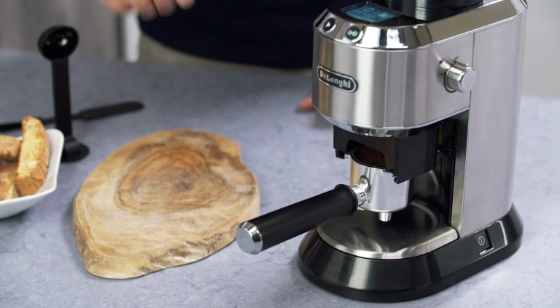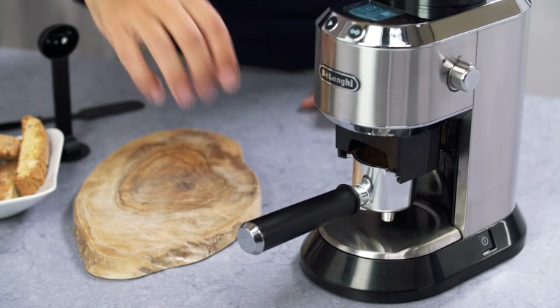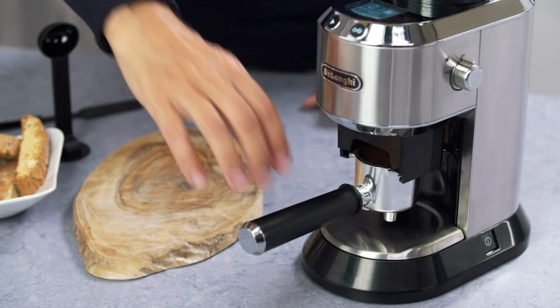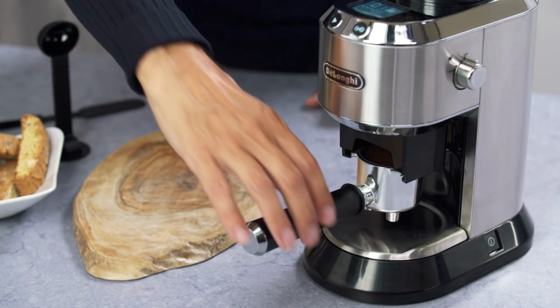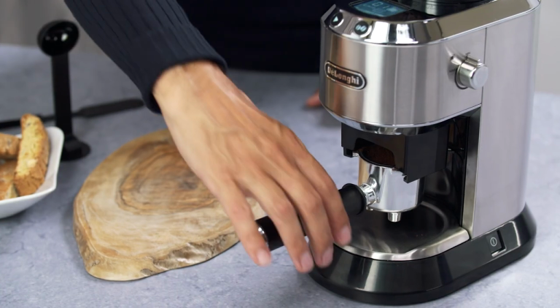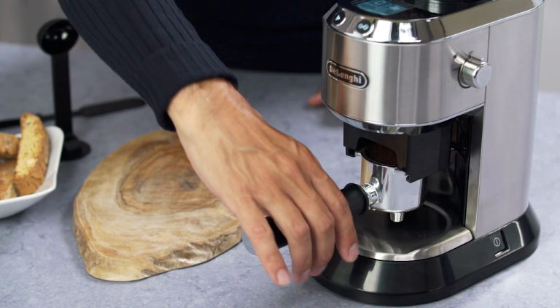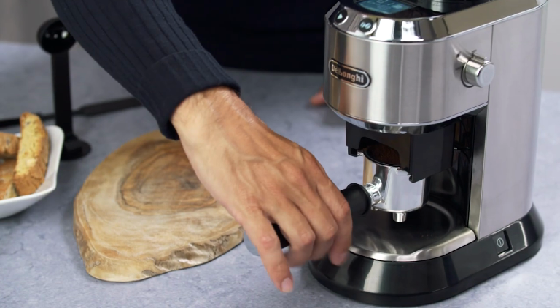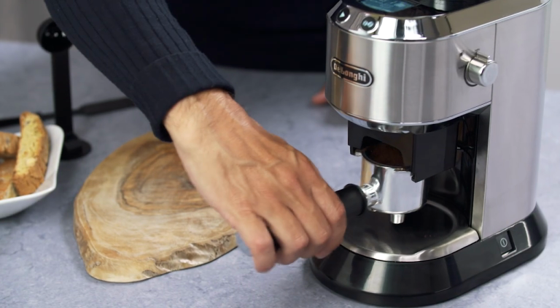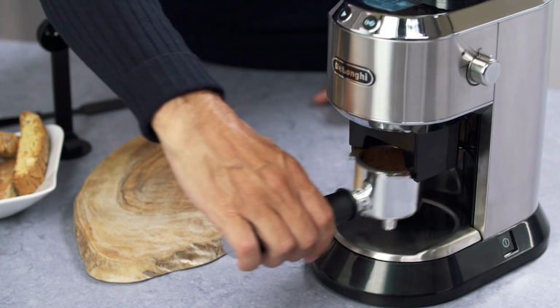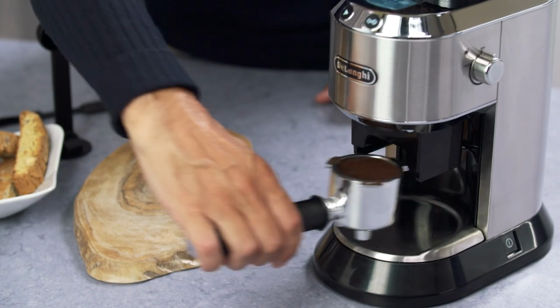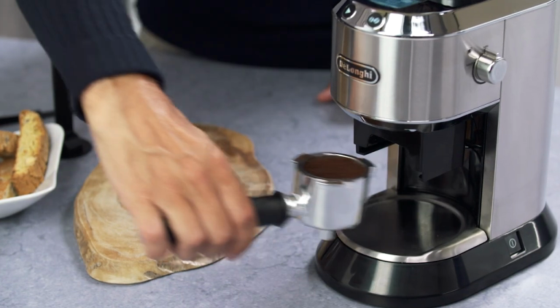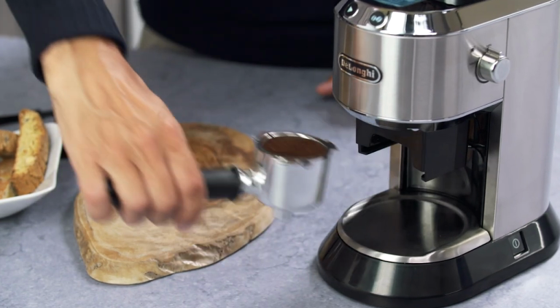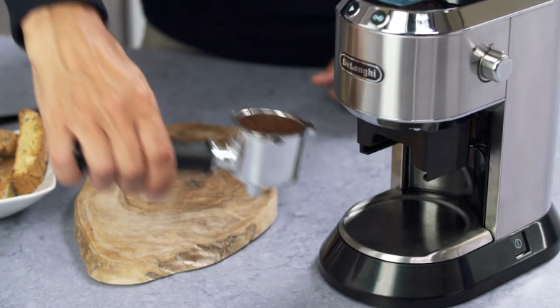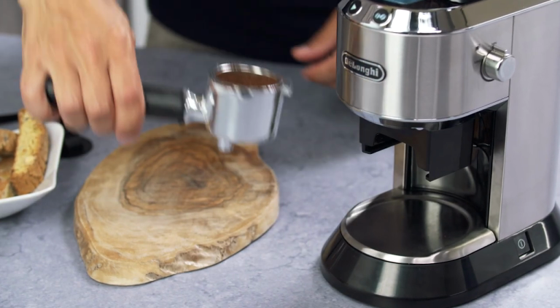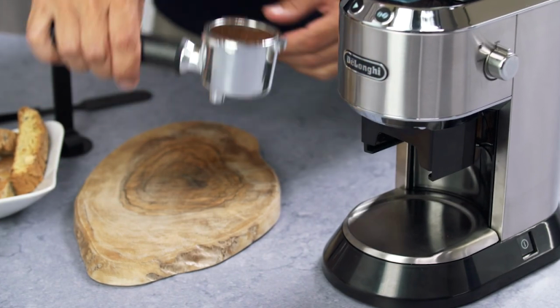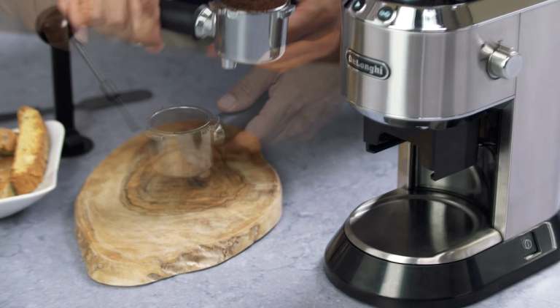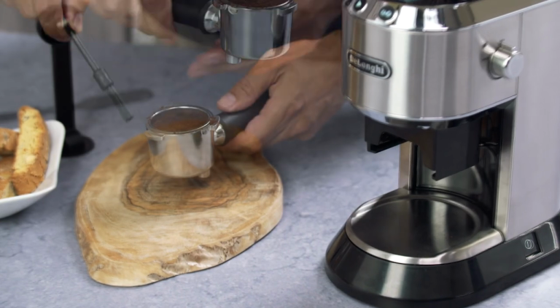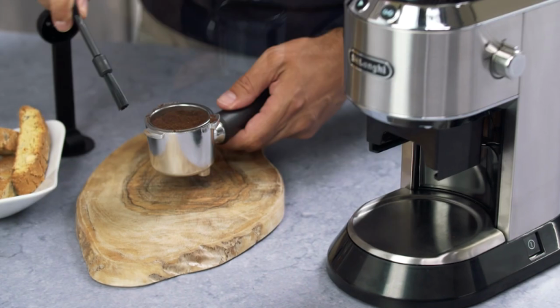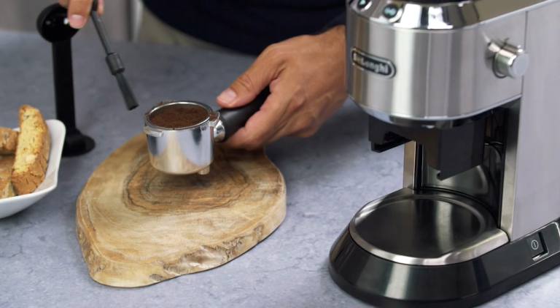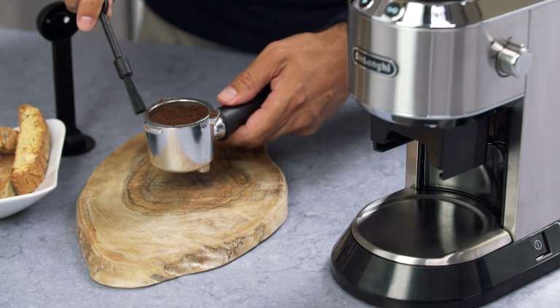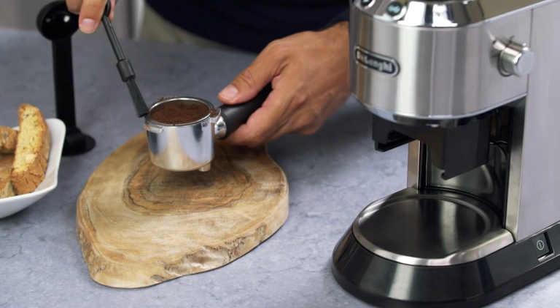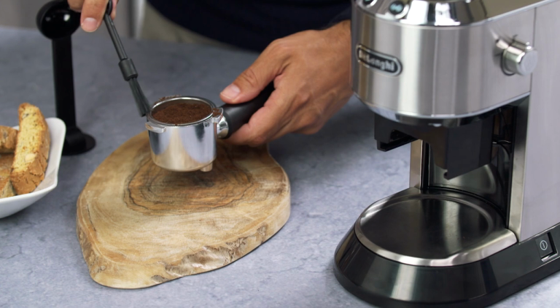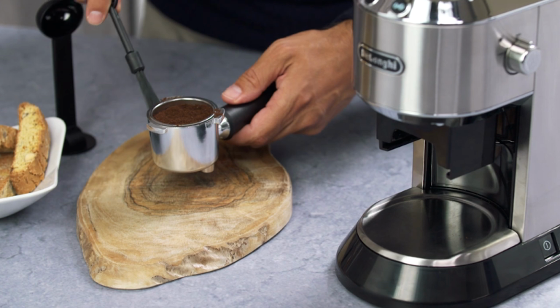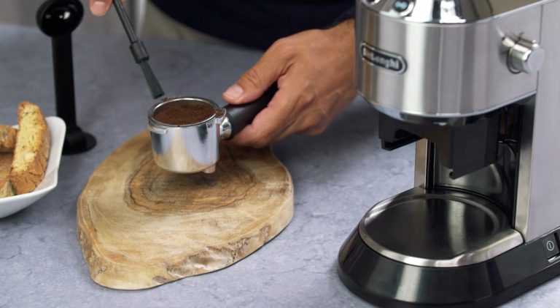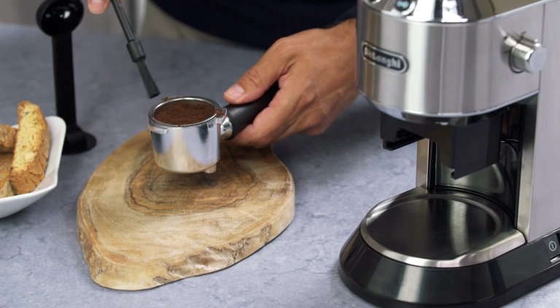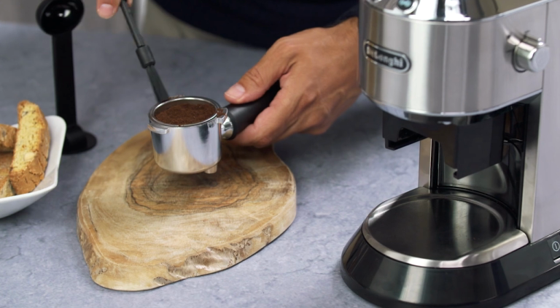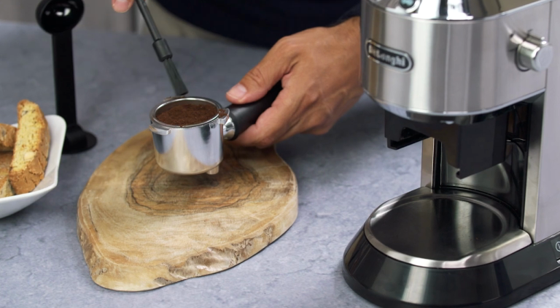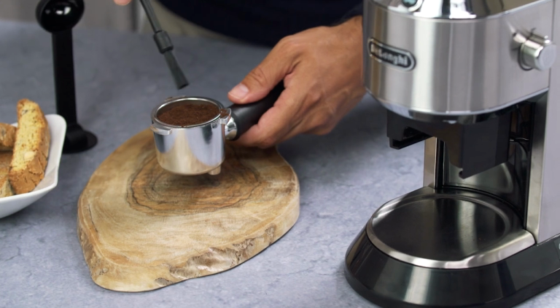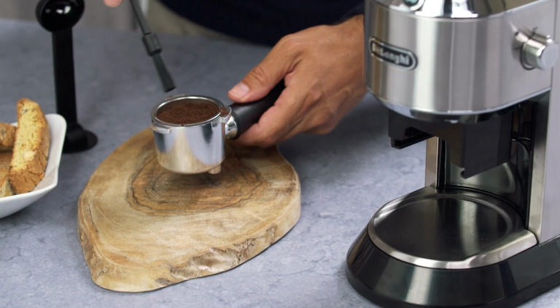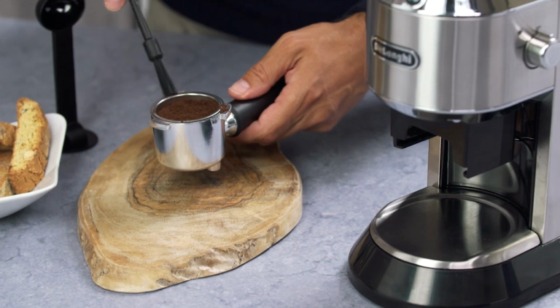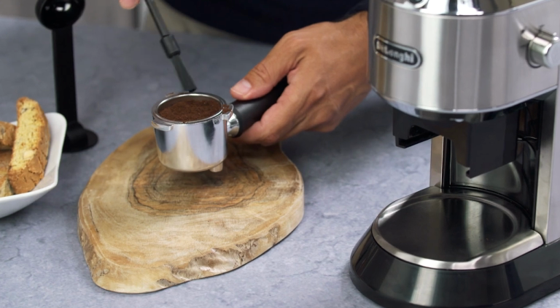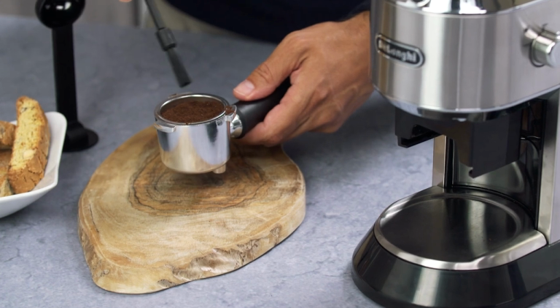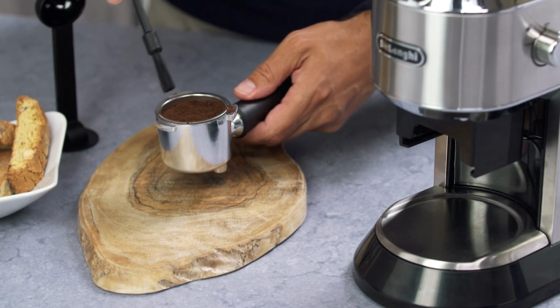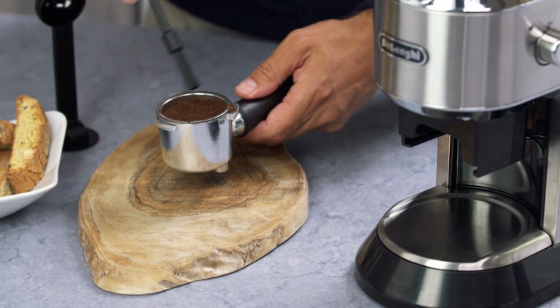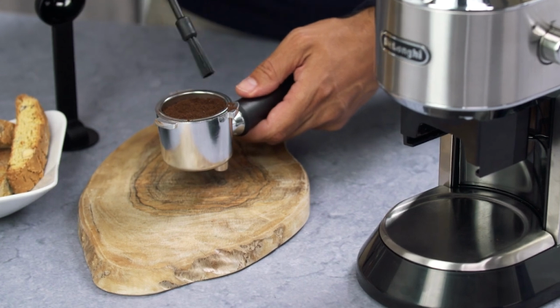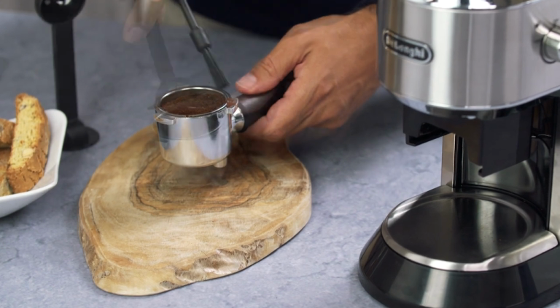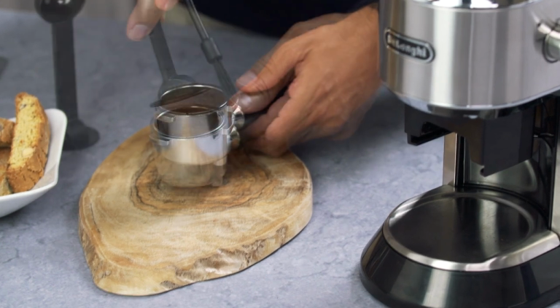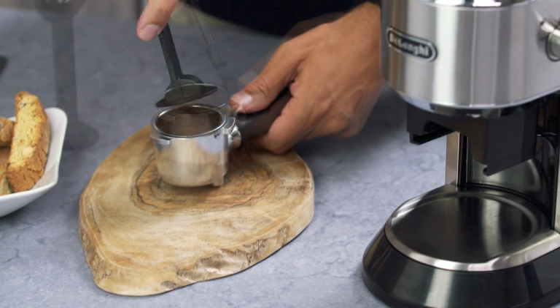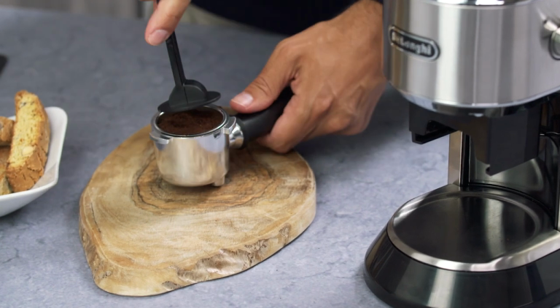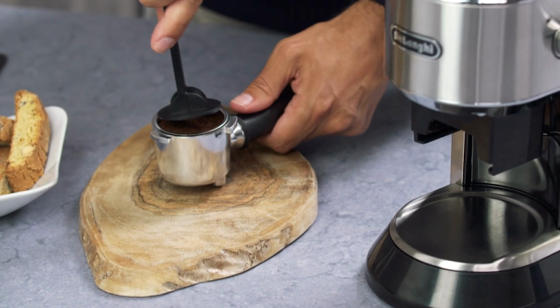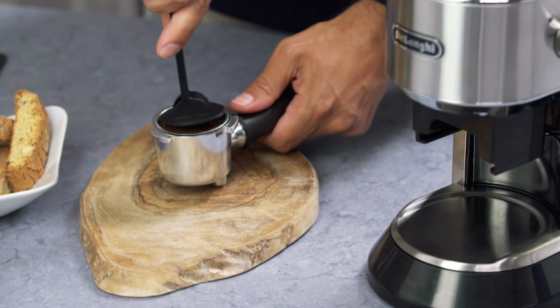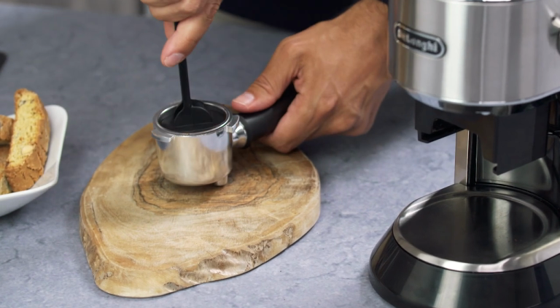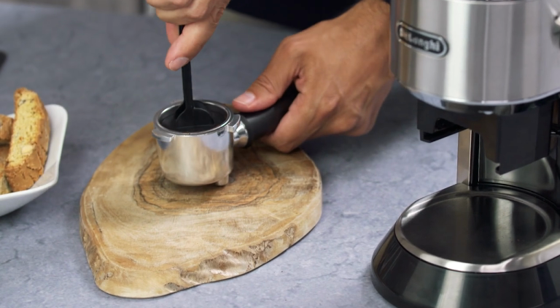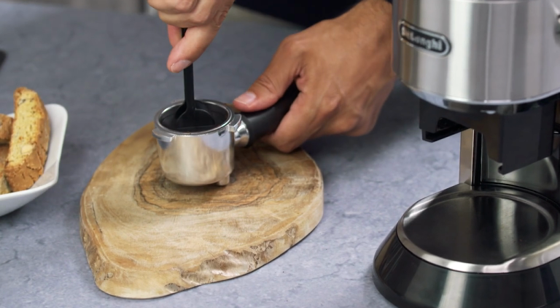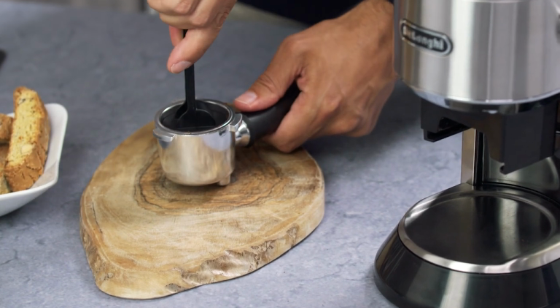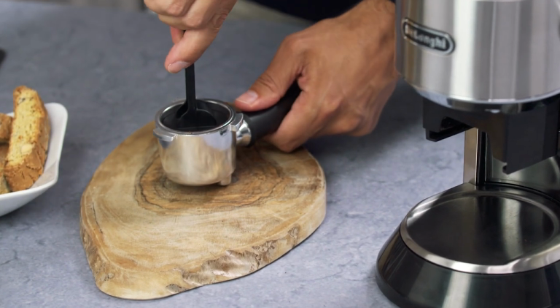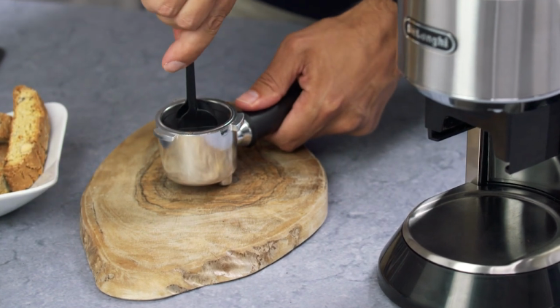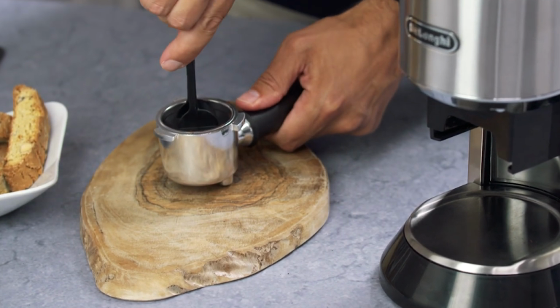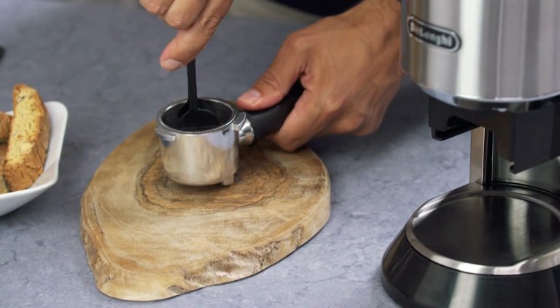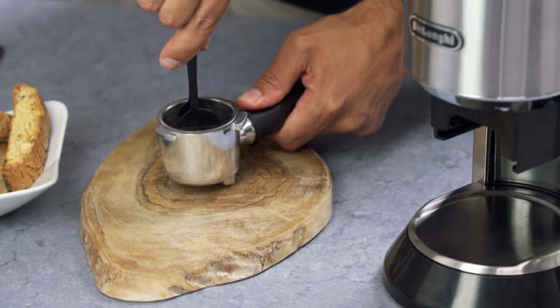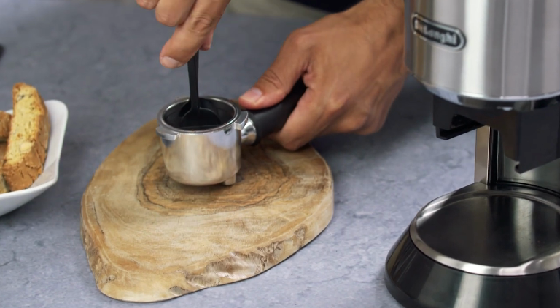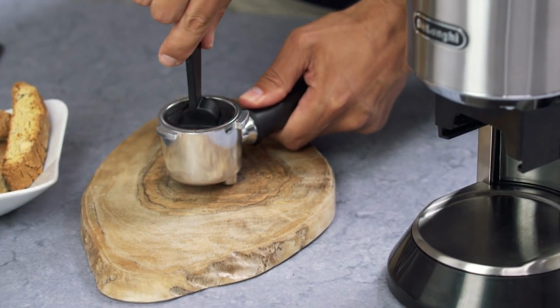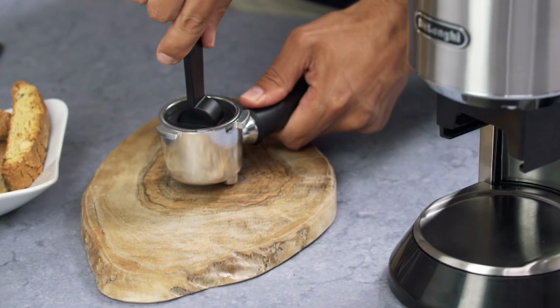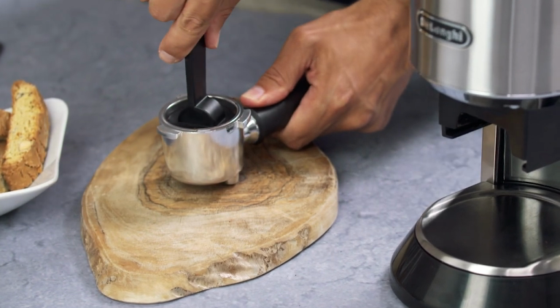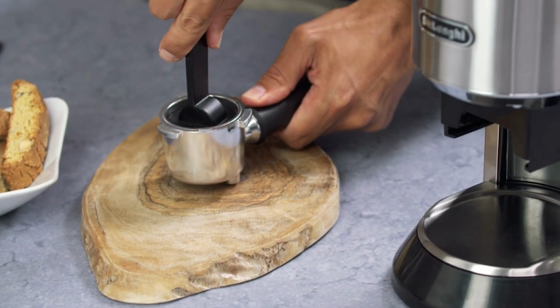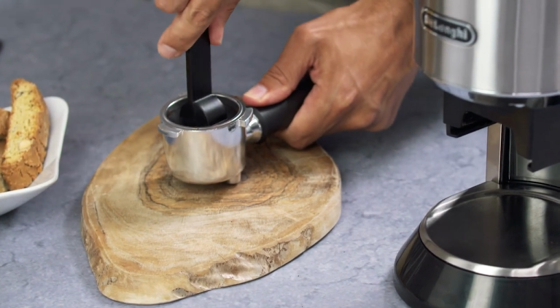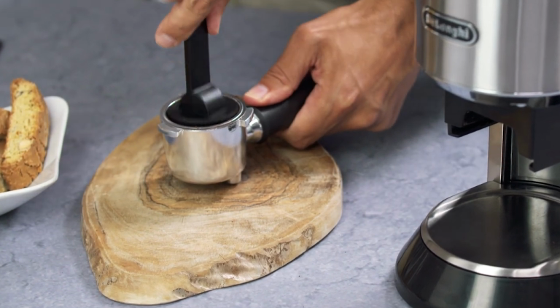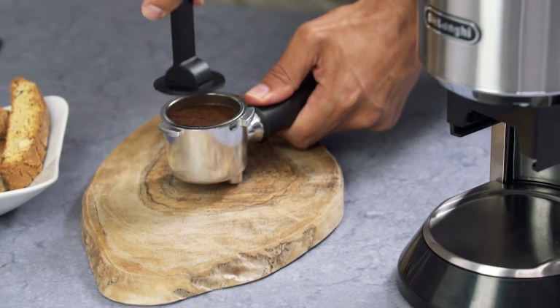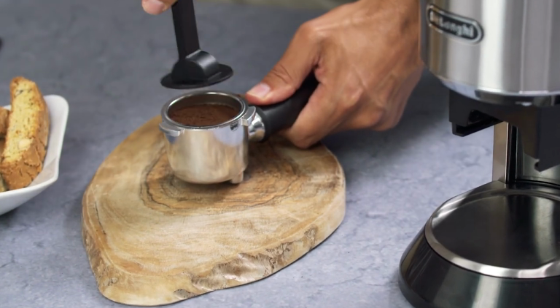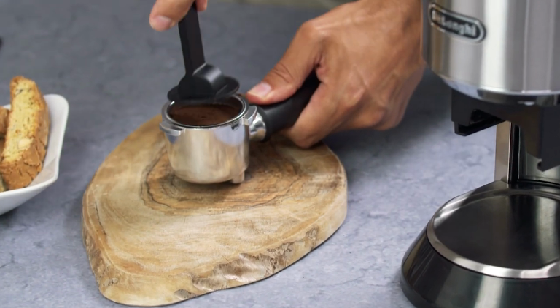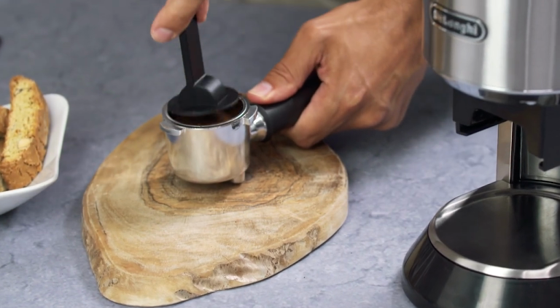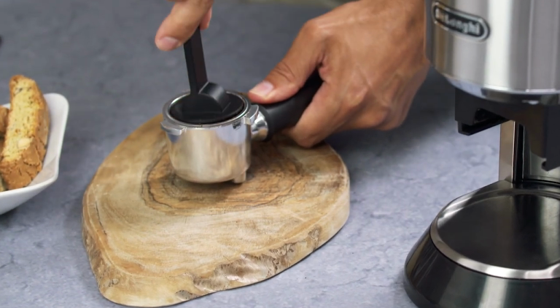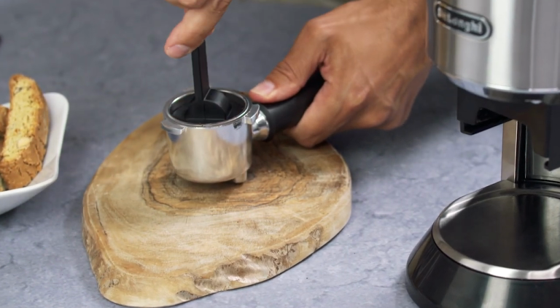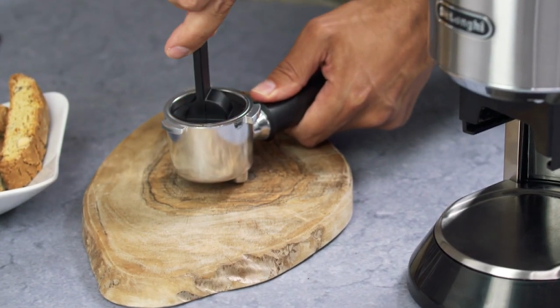Extract the filter, wipe off any residue powder from the rim, and tamp the espresso coffee ready for preparation.